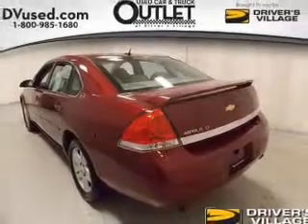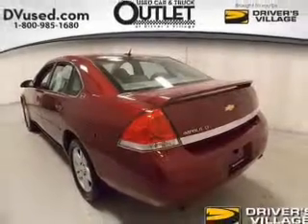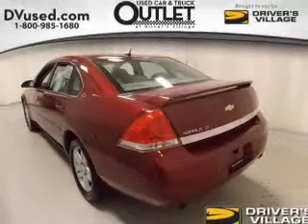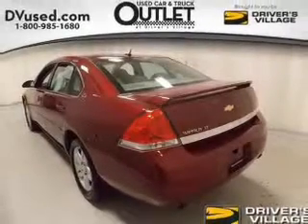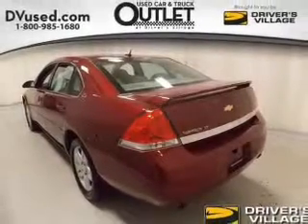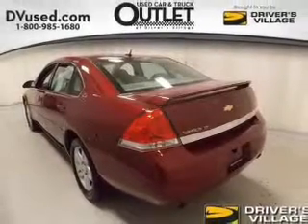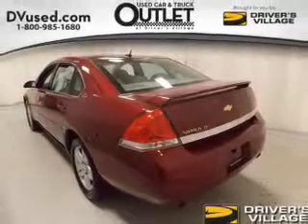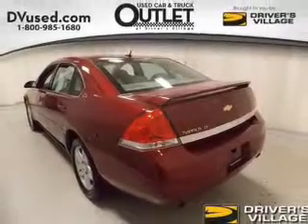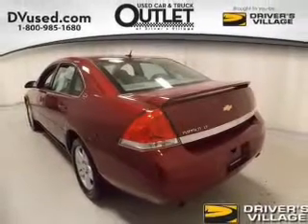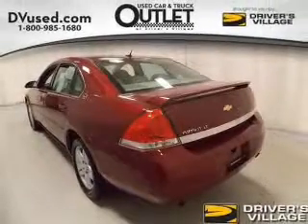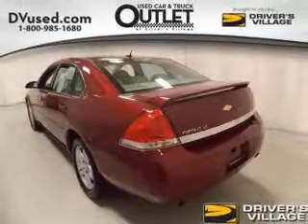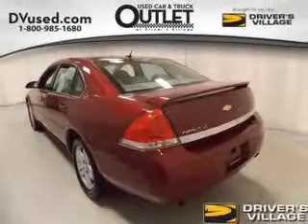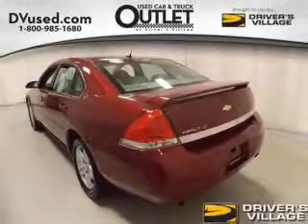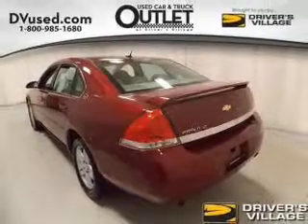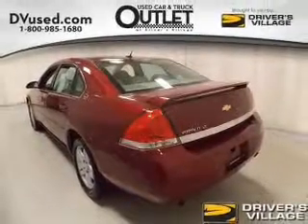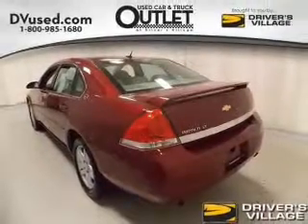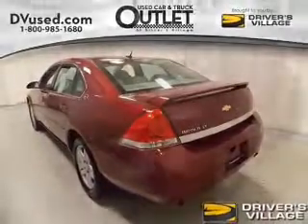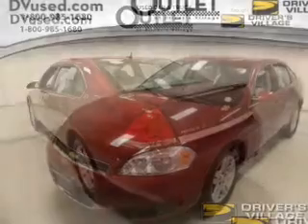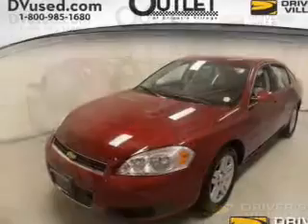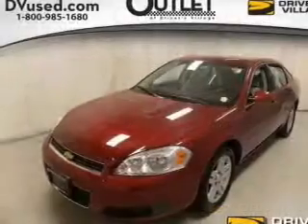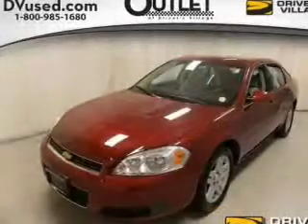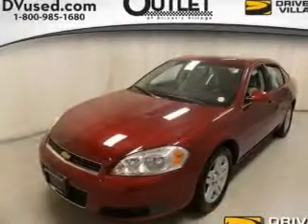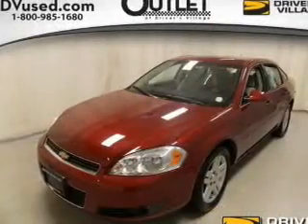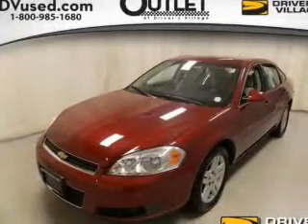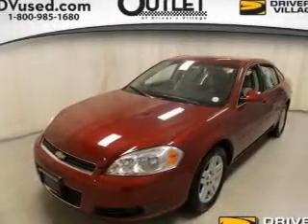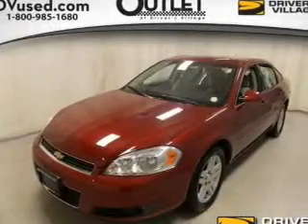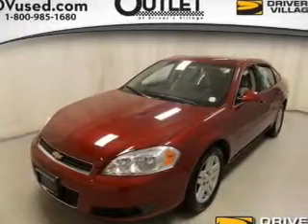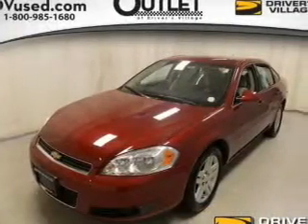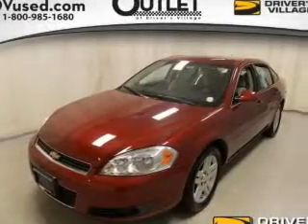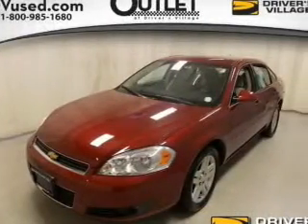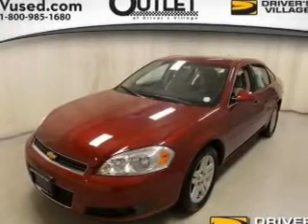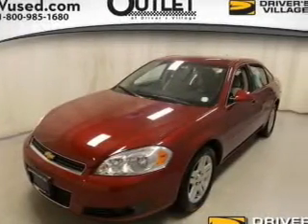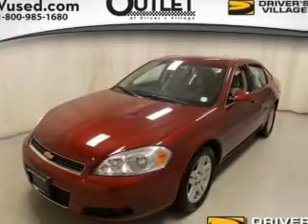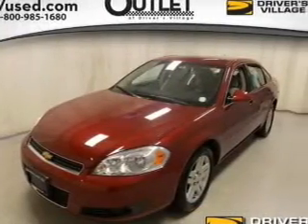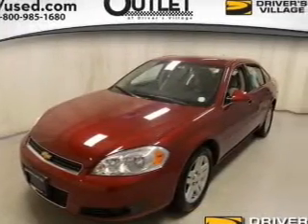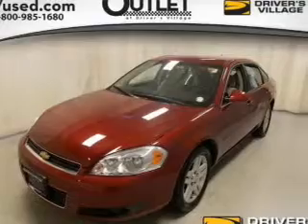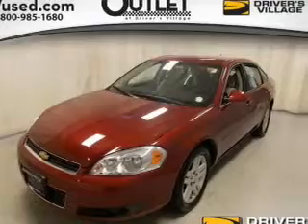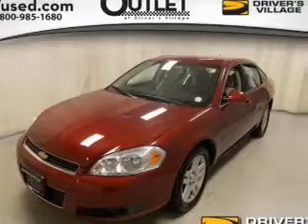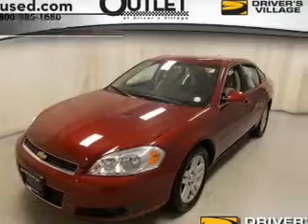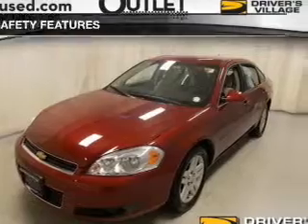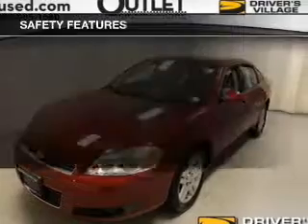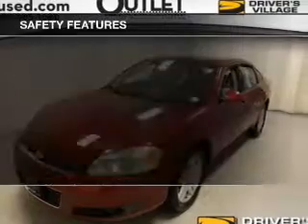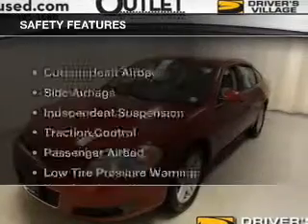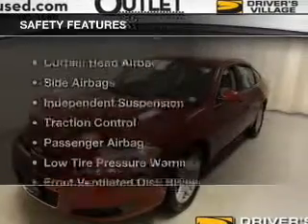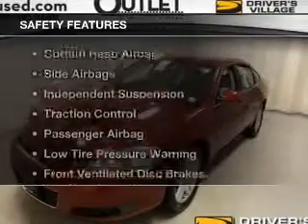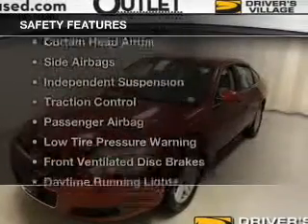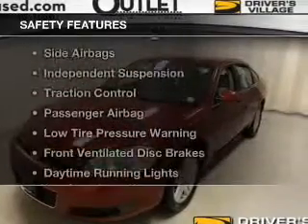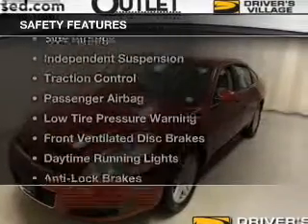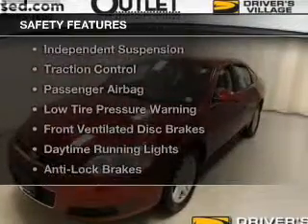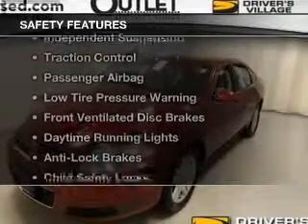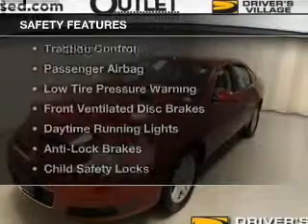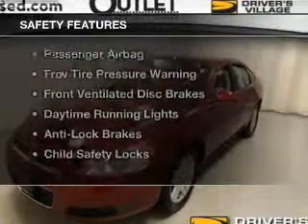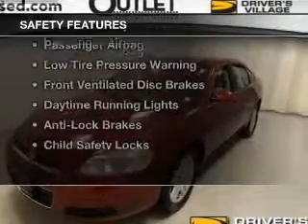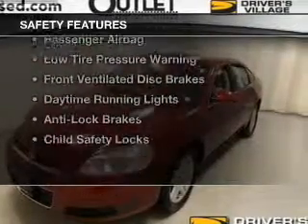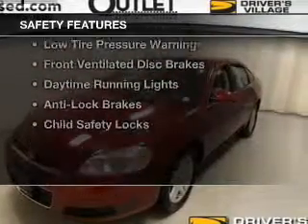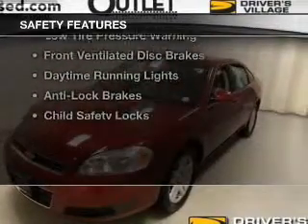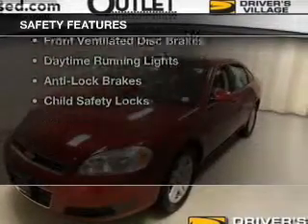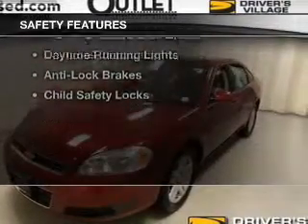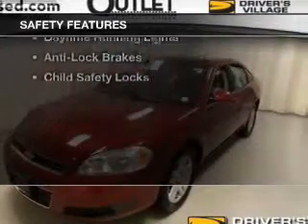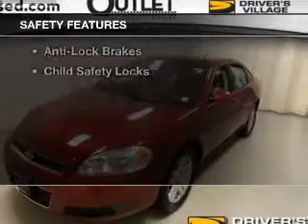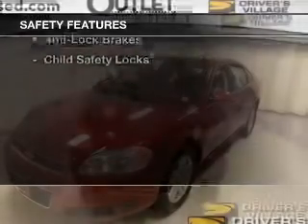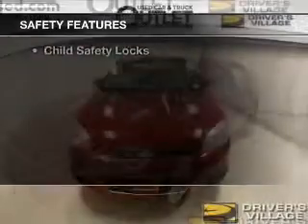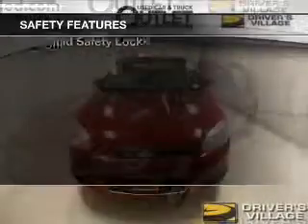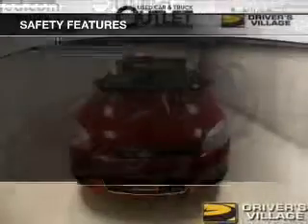Power seats, cruise control, a trip computer, and an MP3 player. Safety was made a priority with these features.